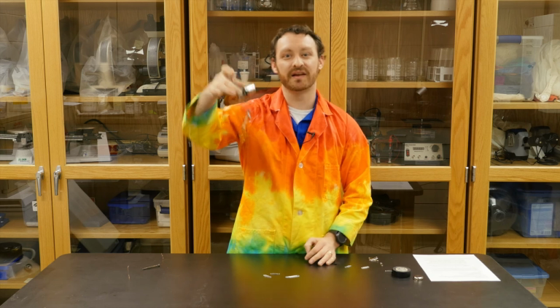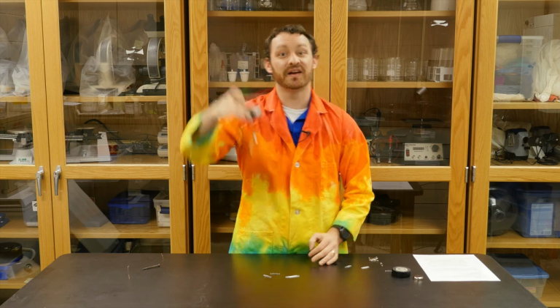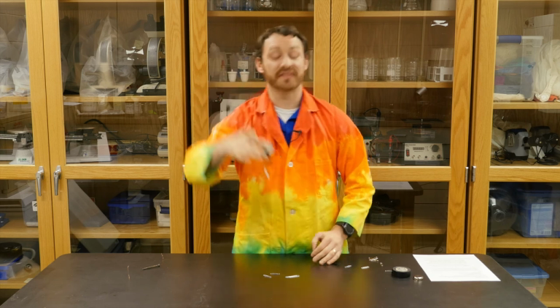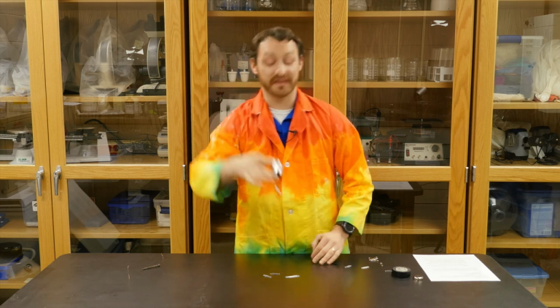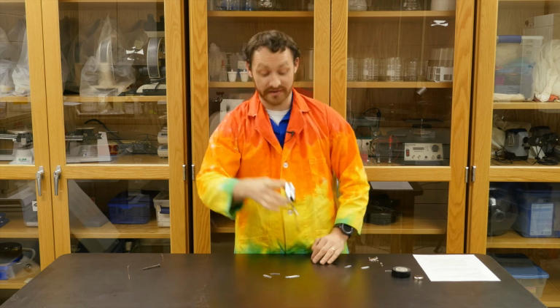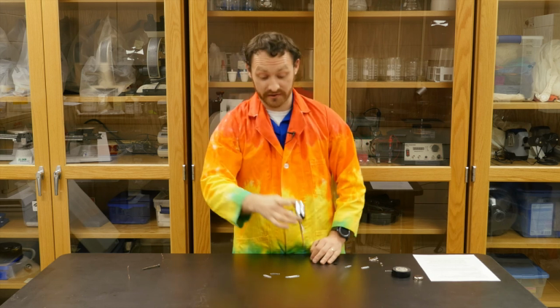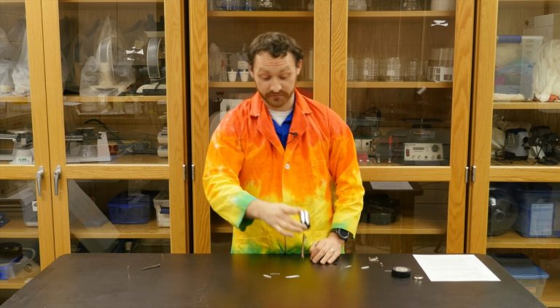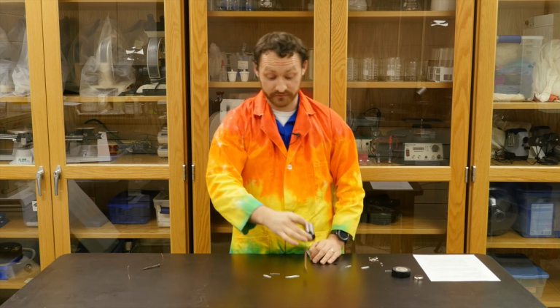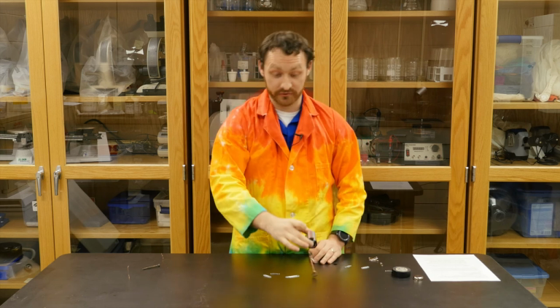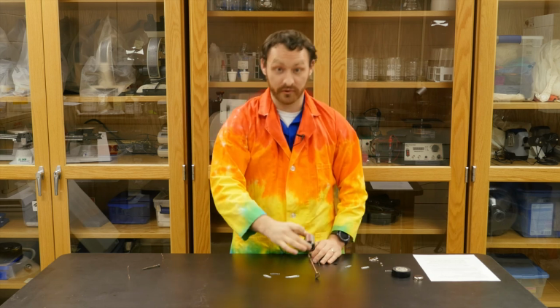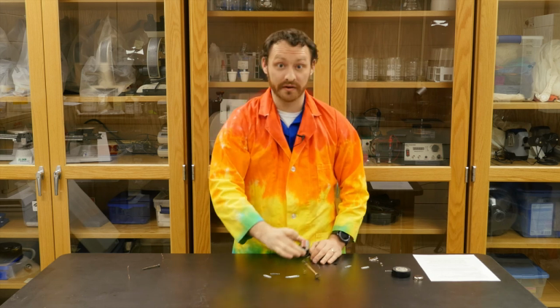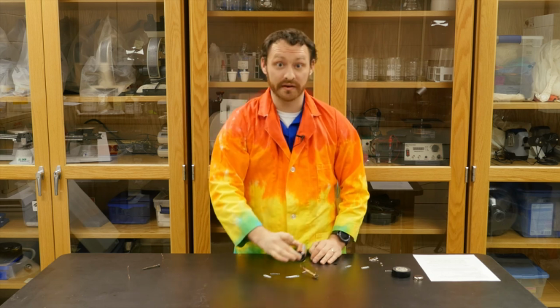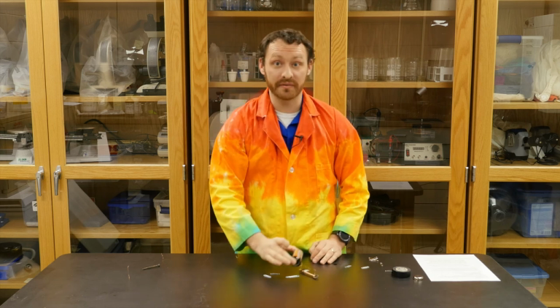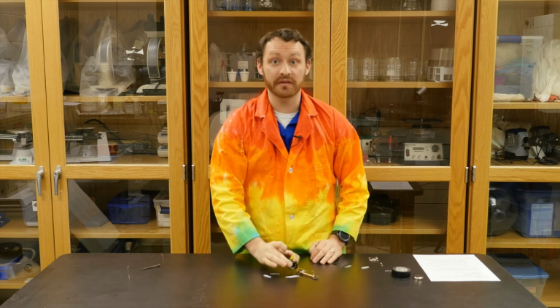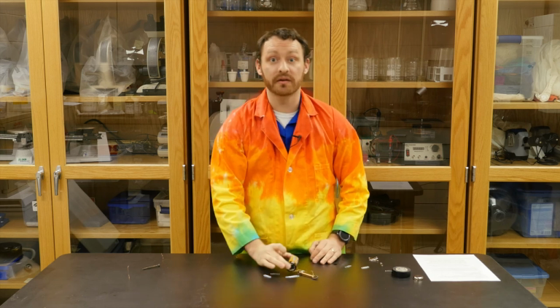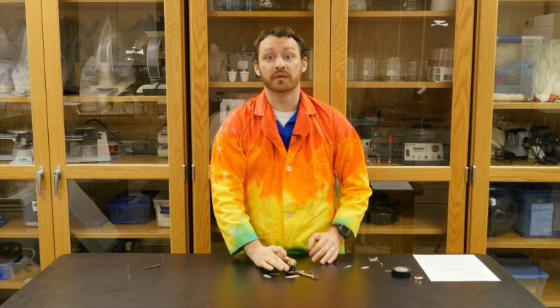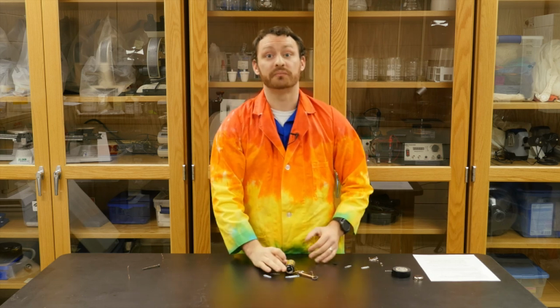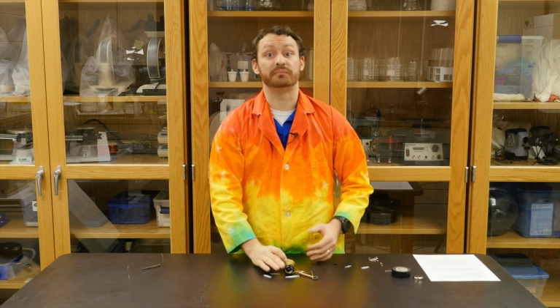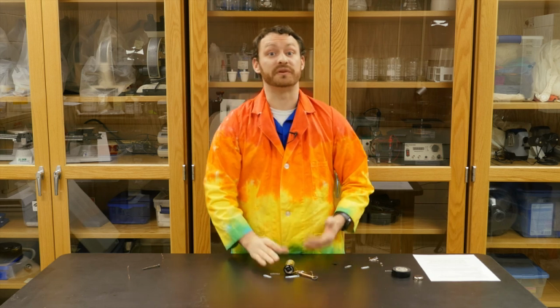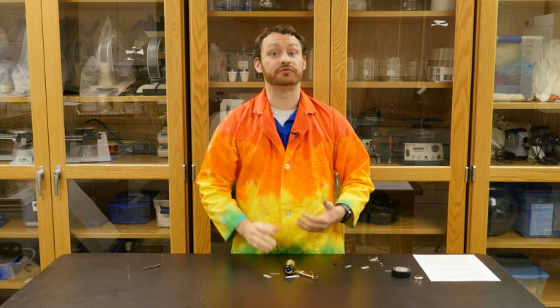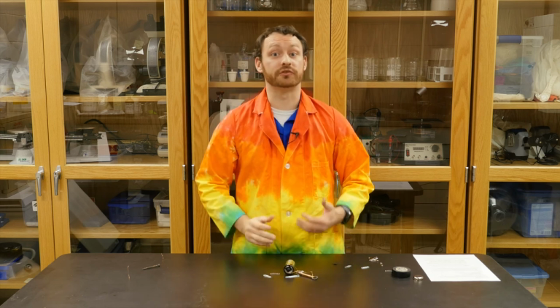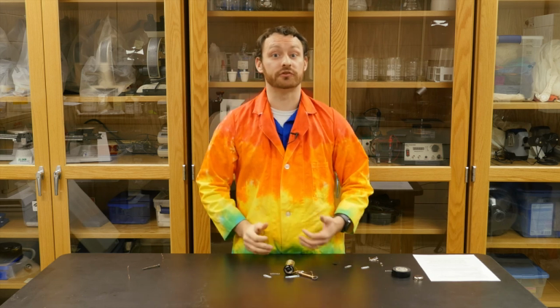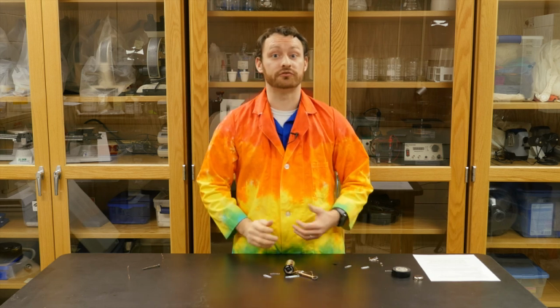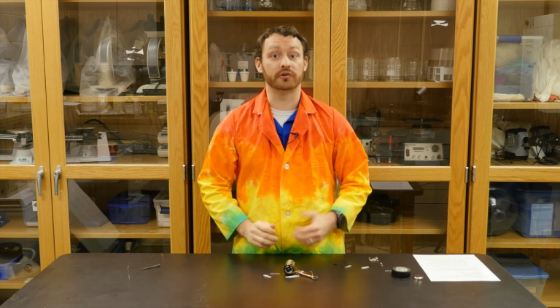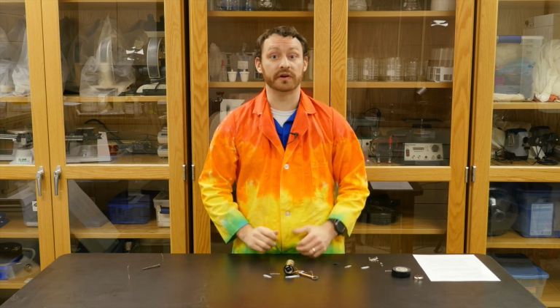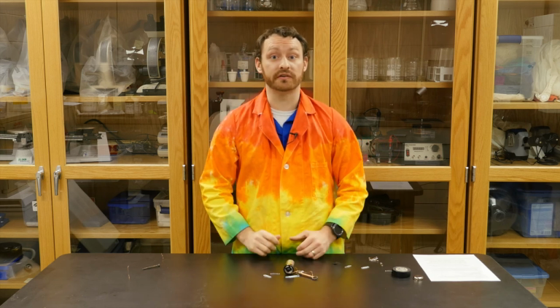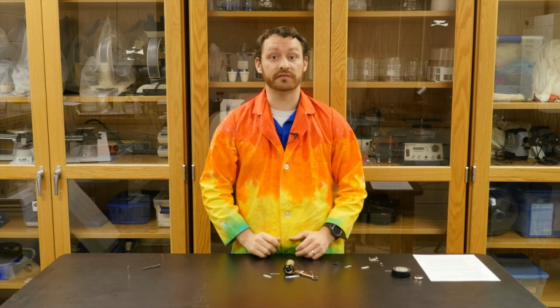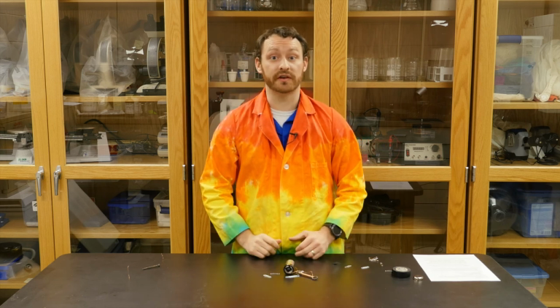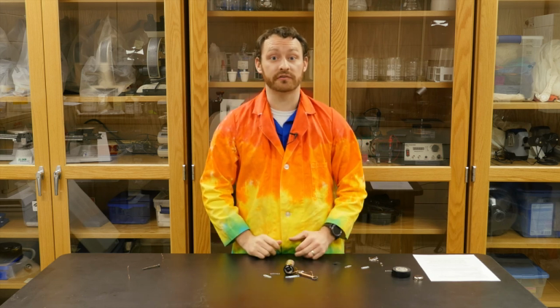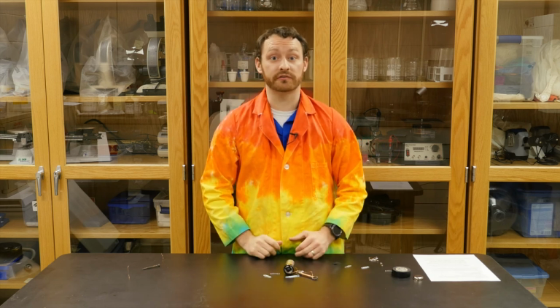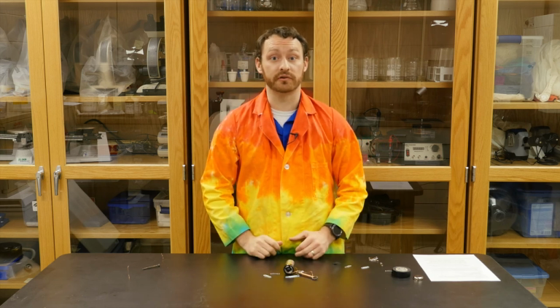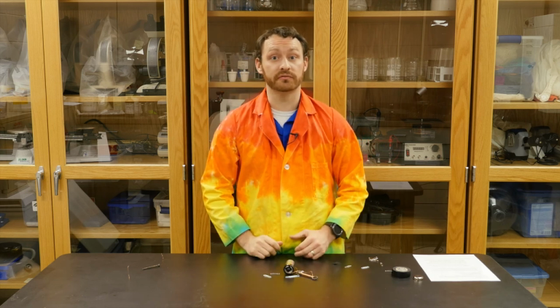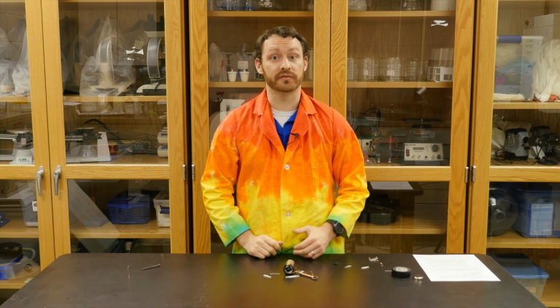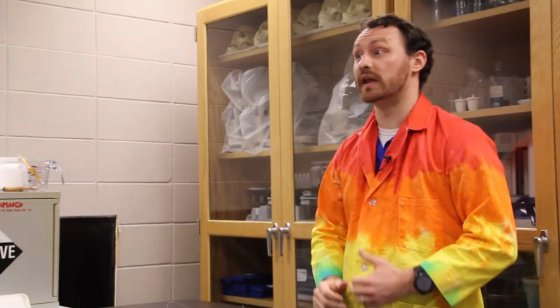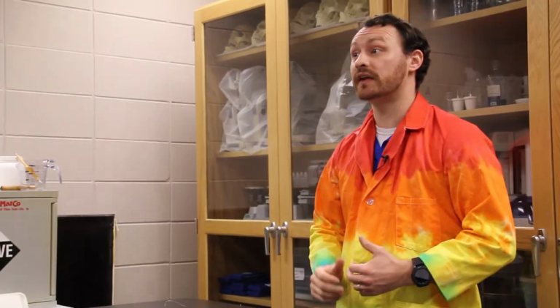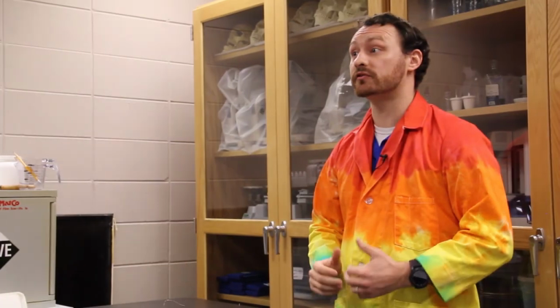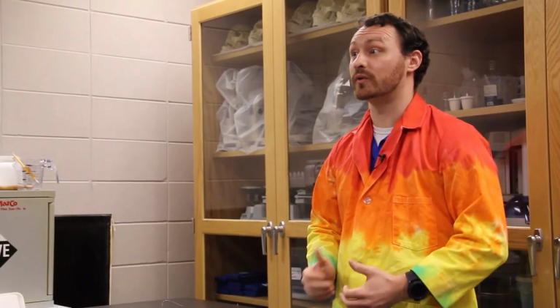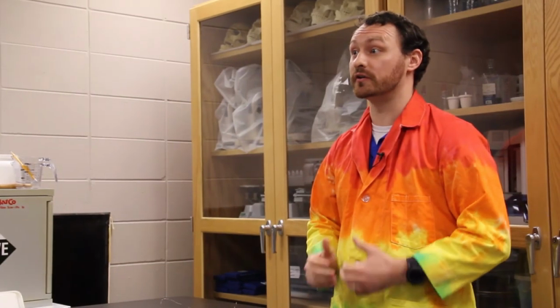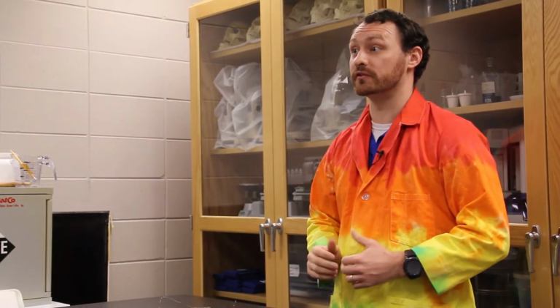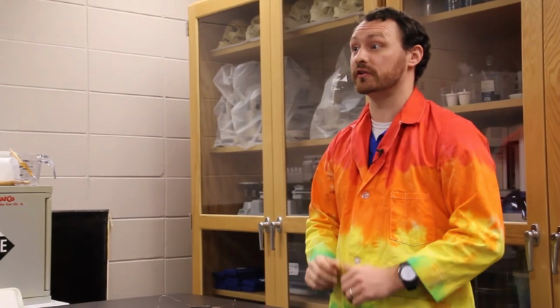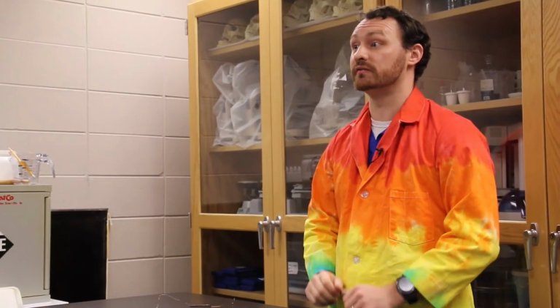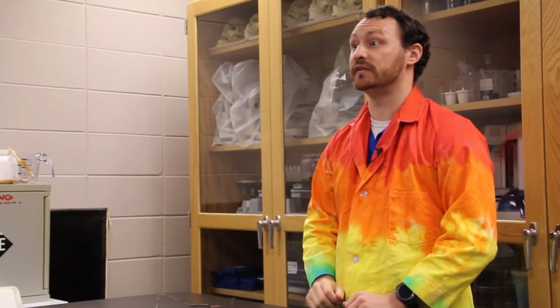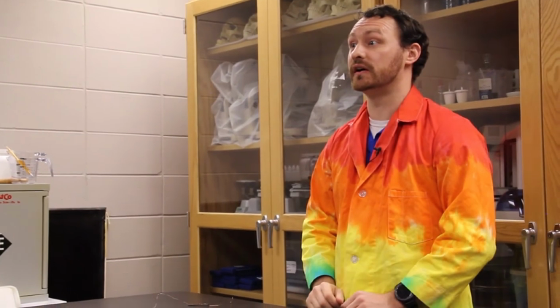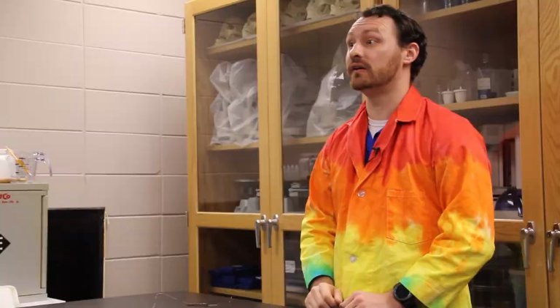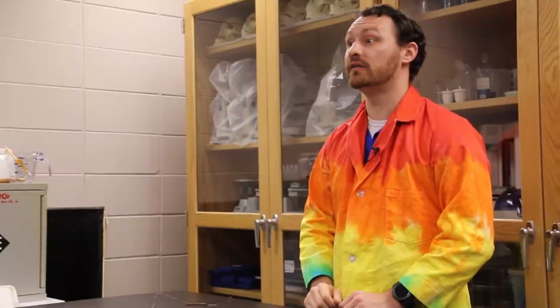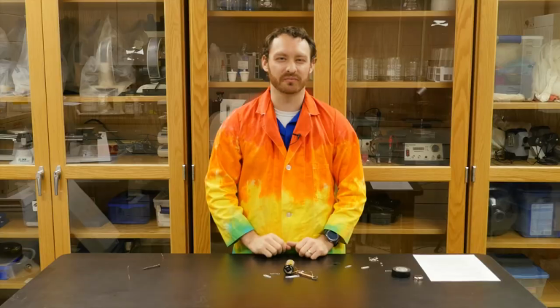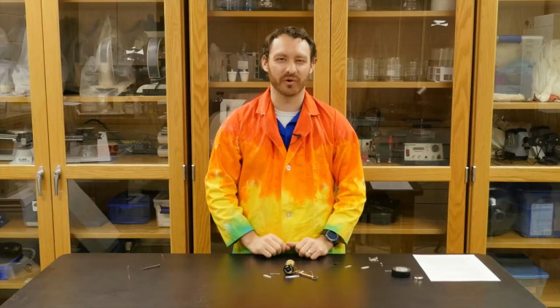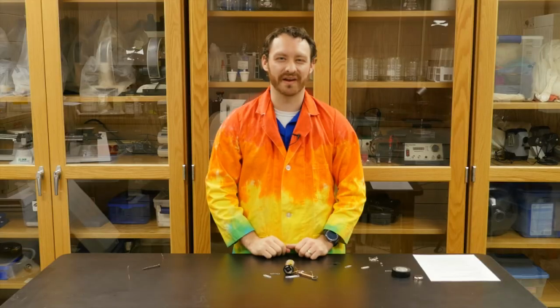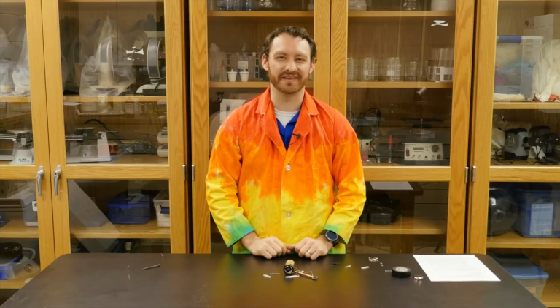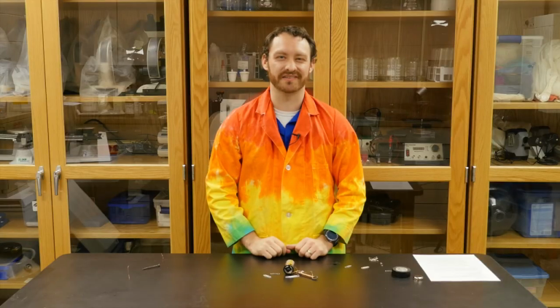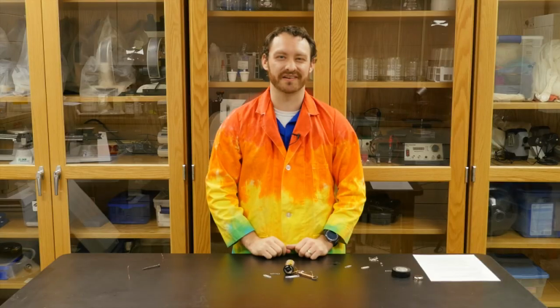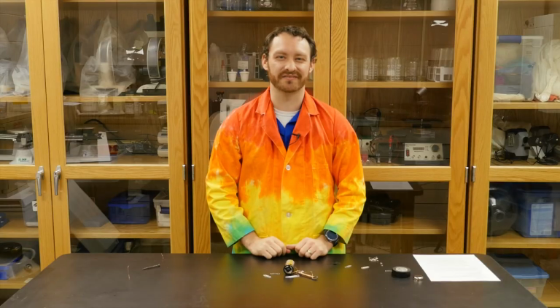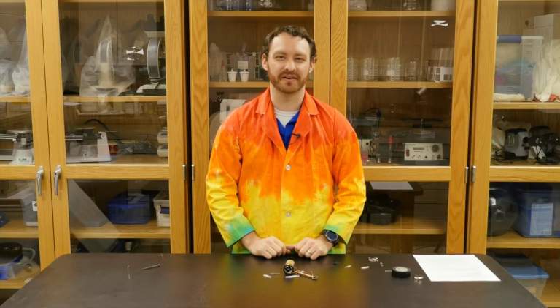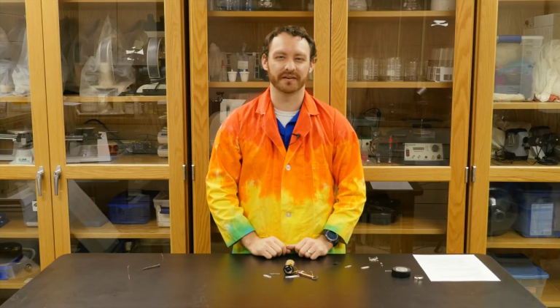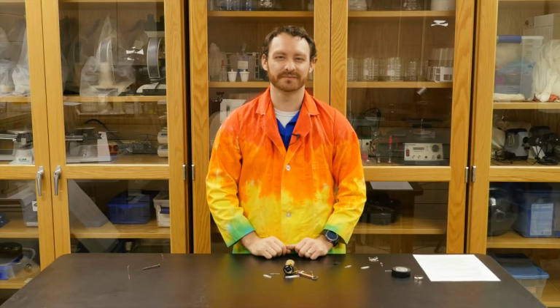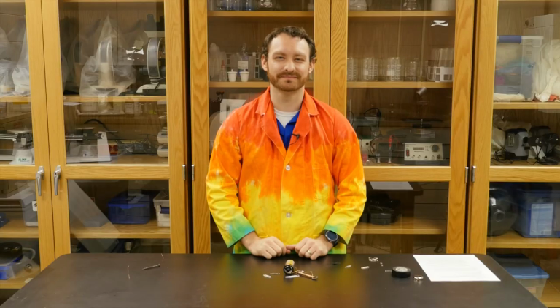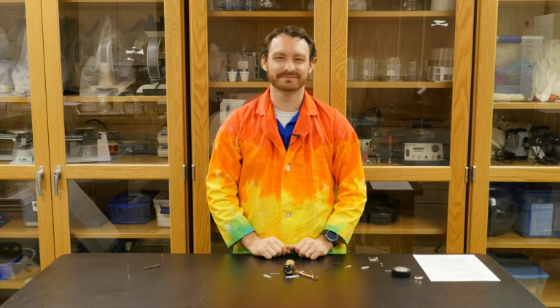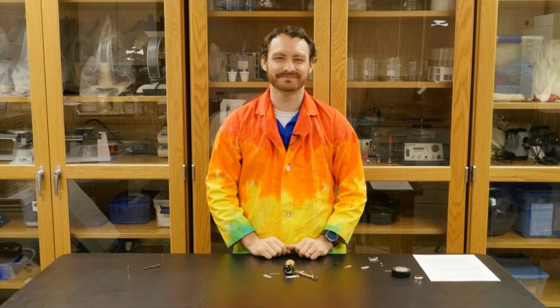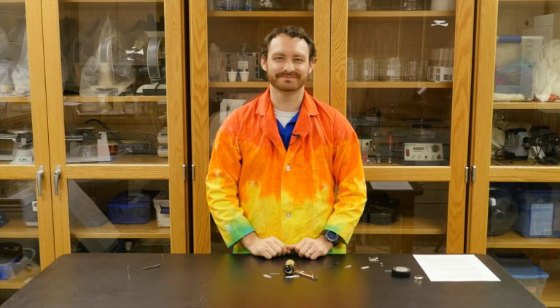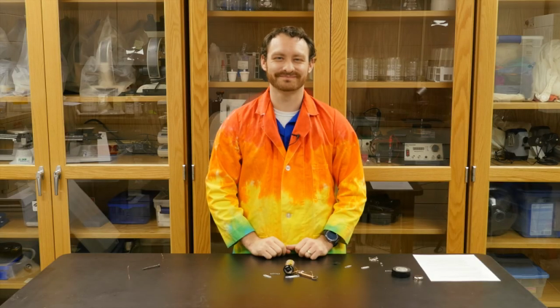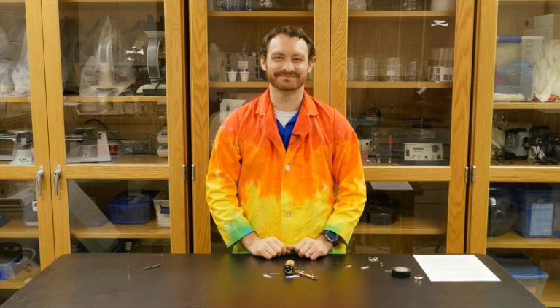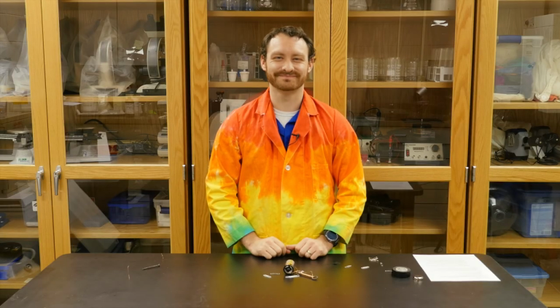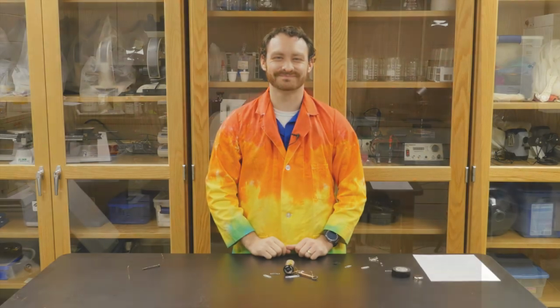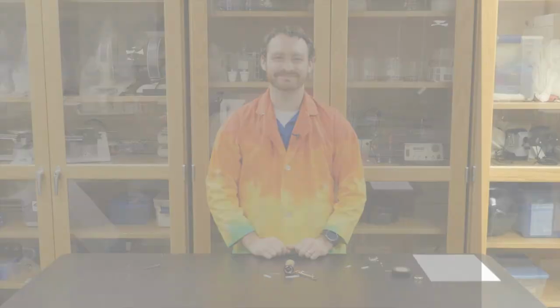Thank you guys for joining me. Be sure to join us again soon for the next Wonder Zone video for more hands-on fun.